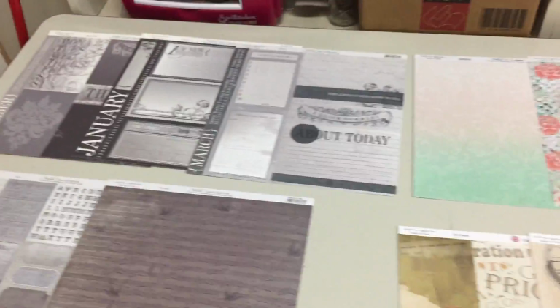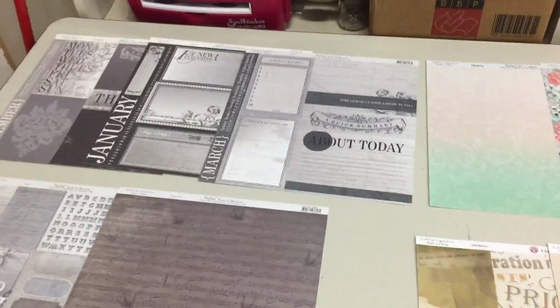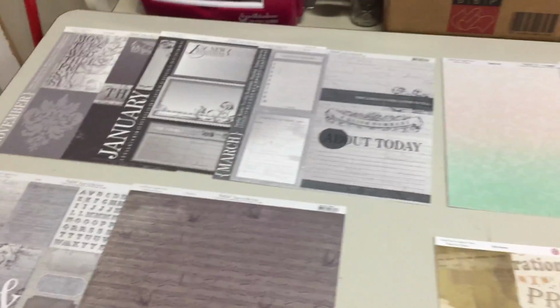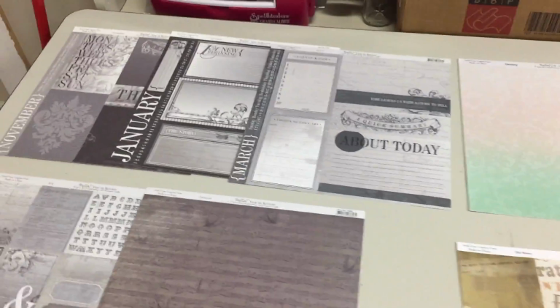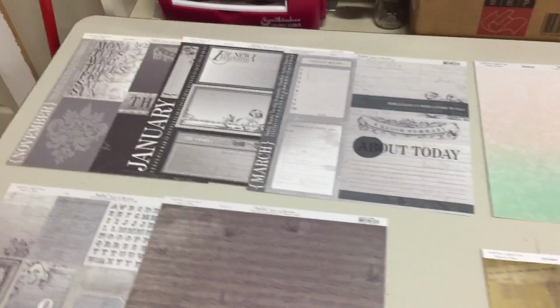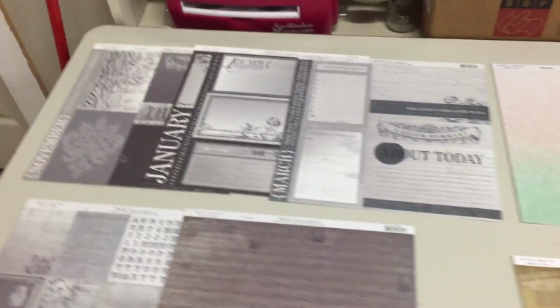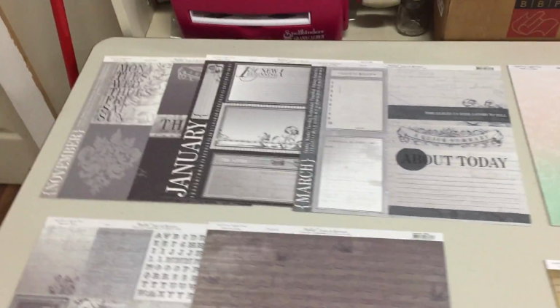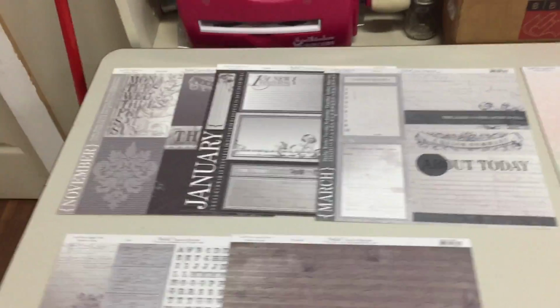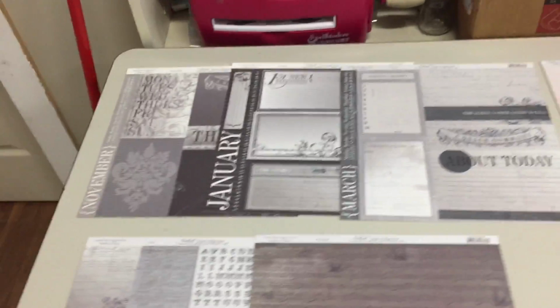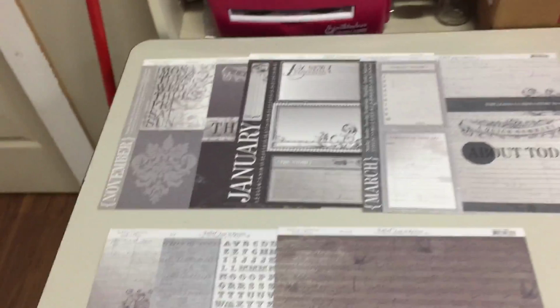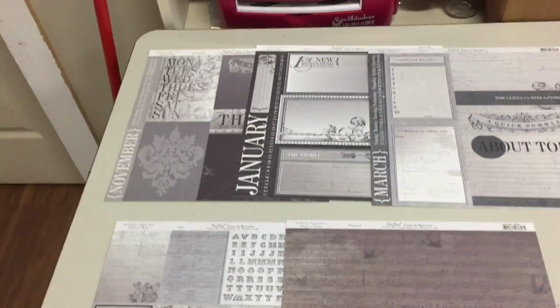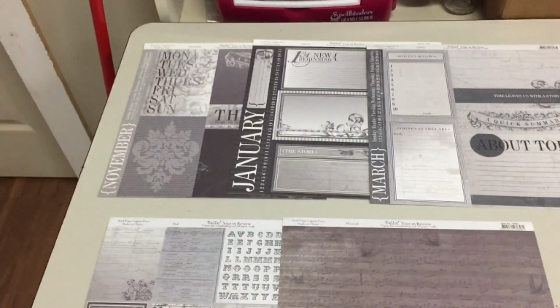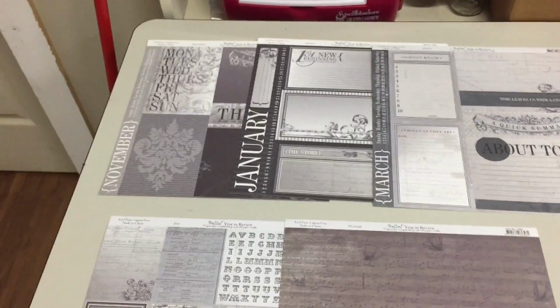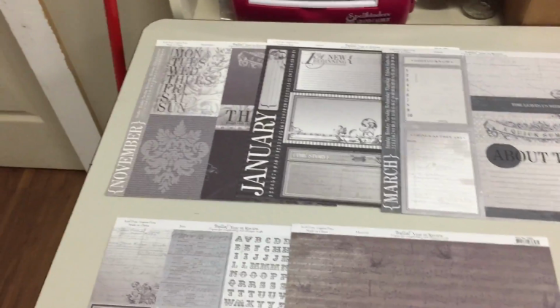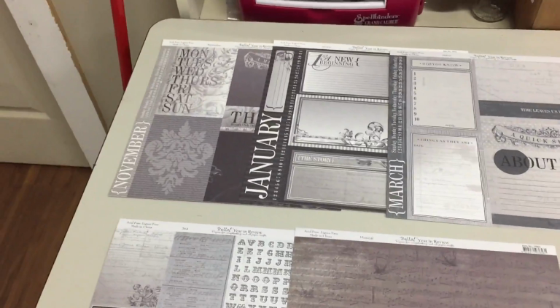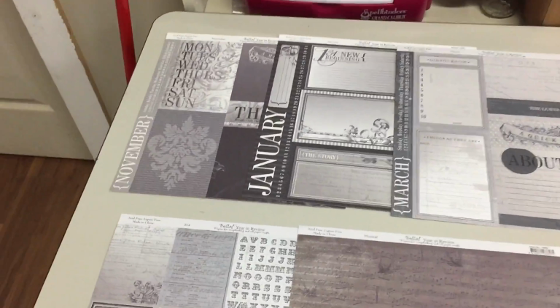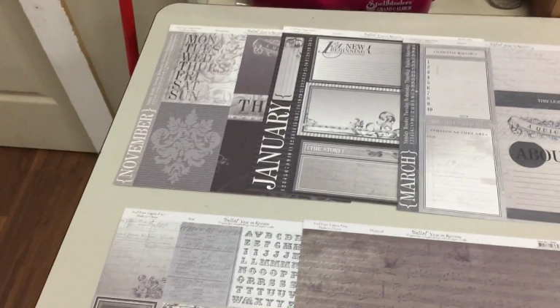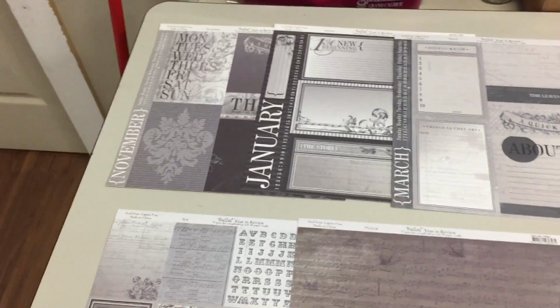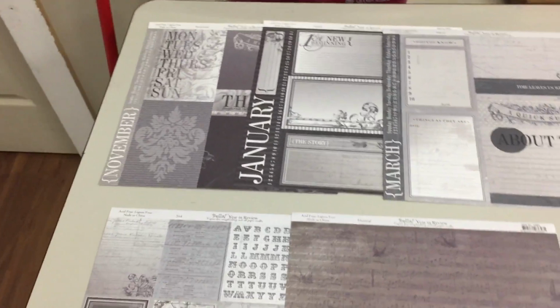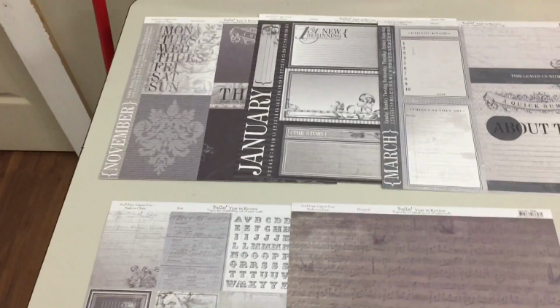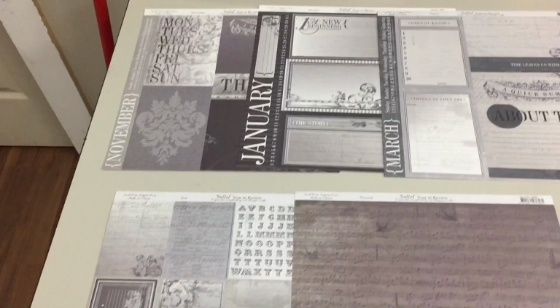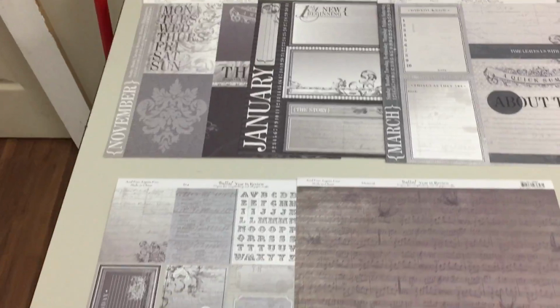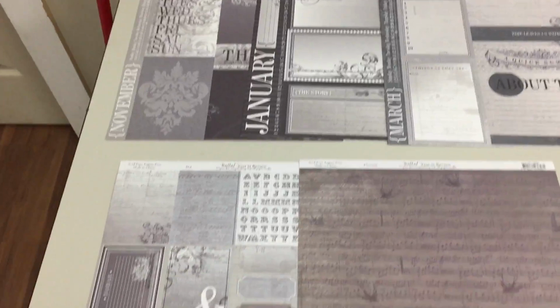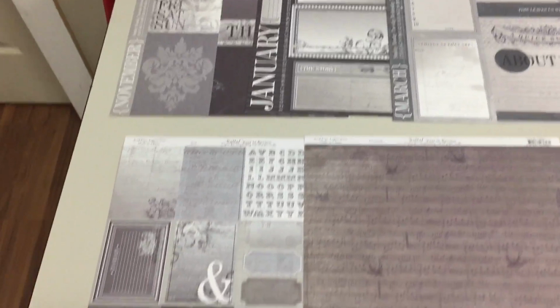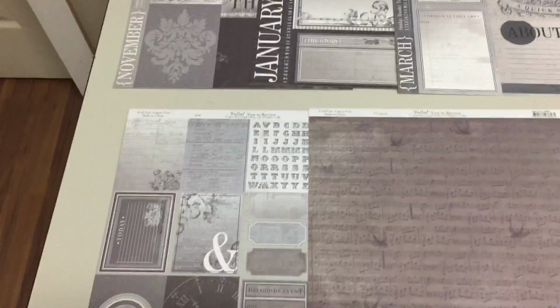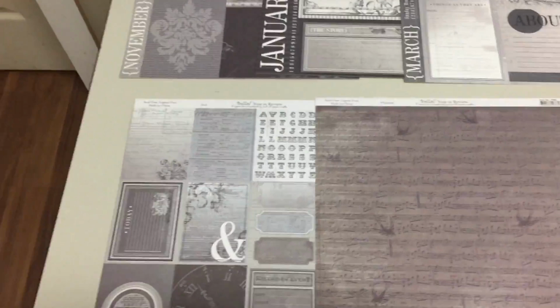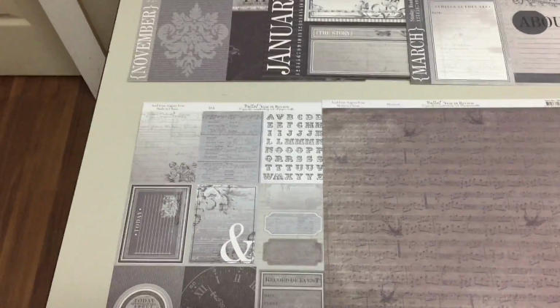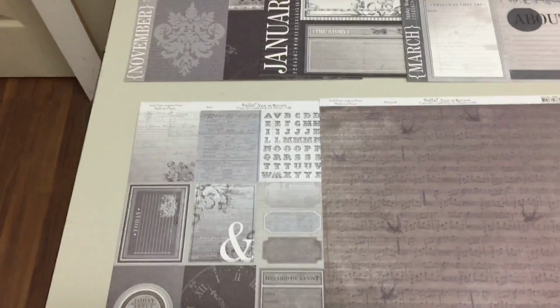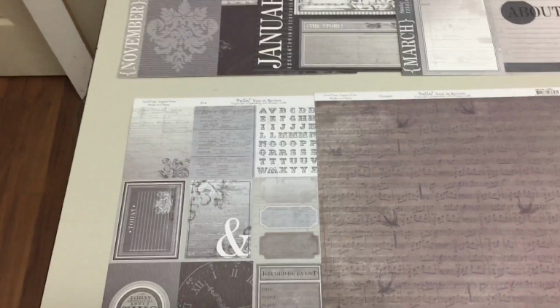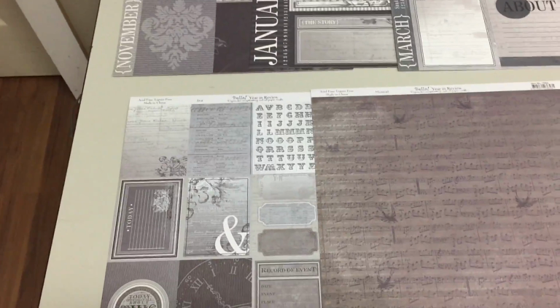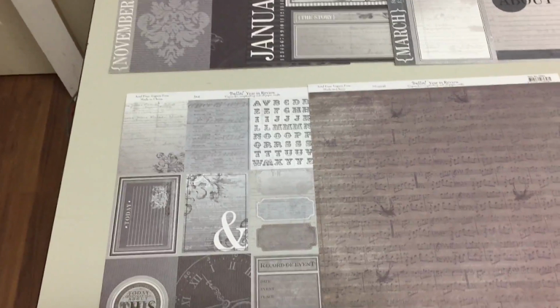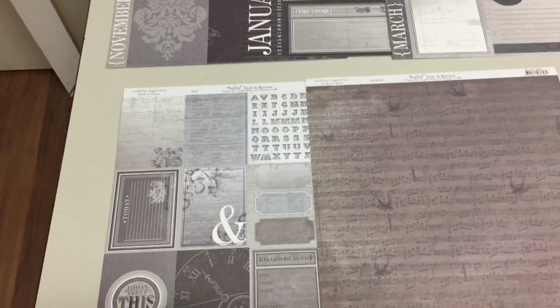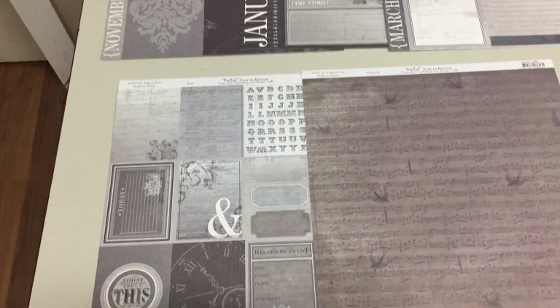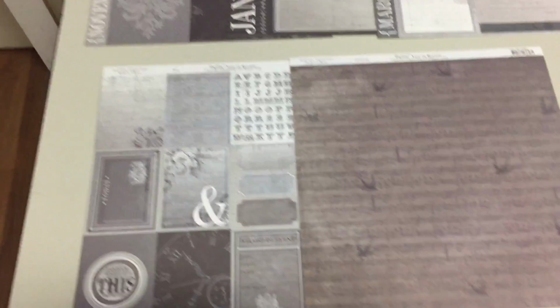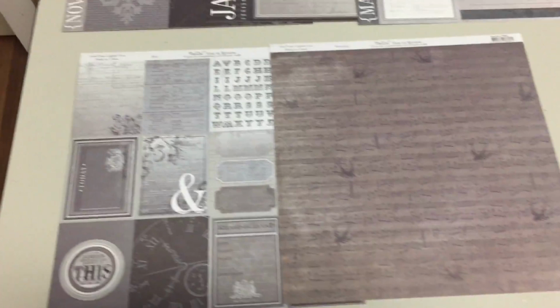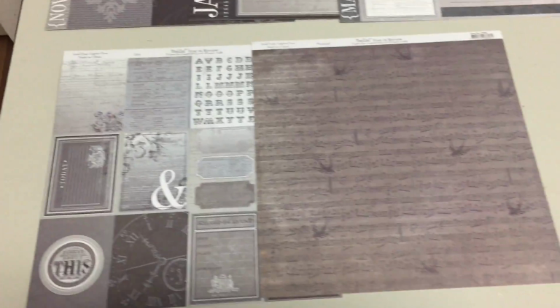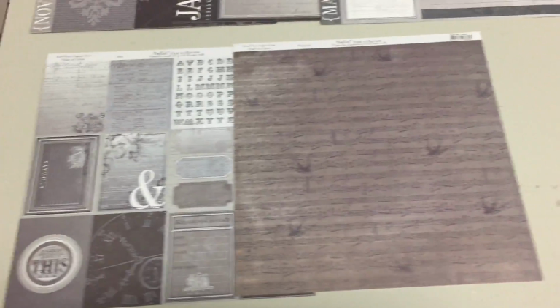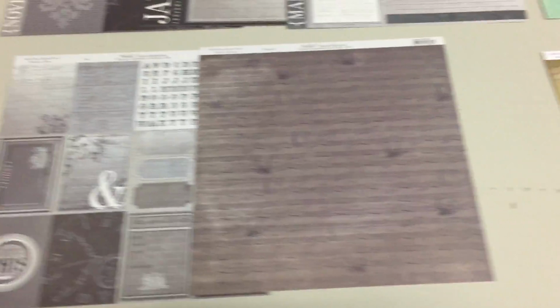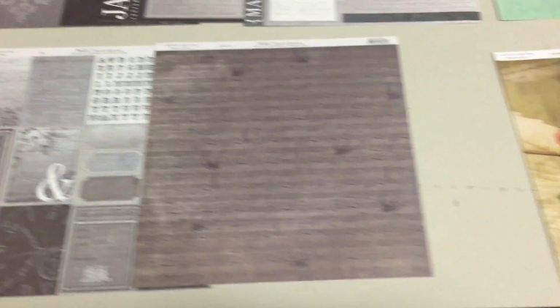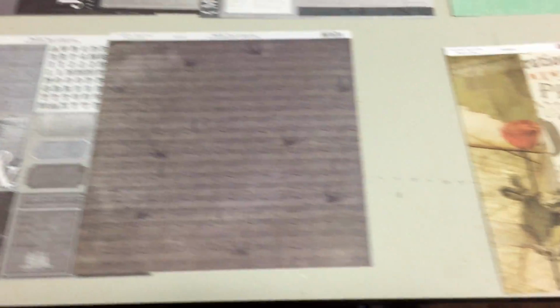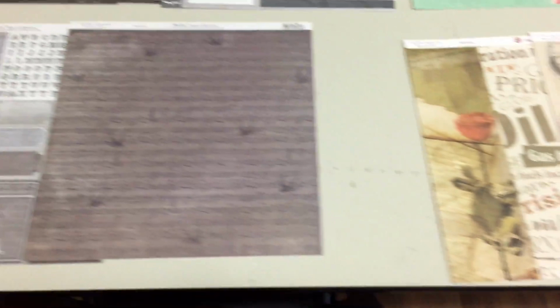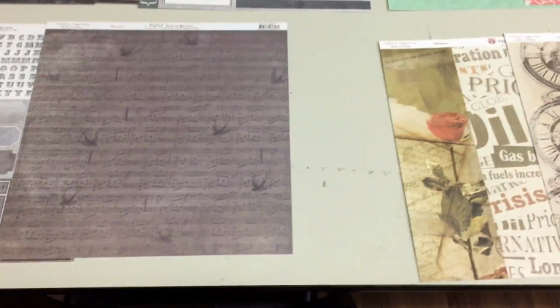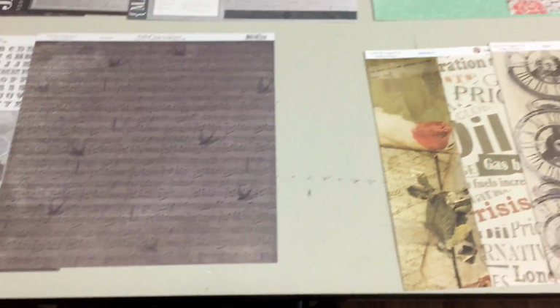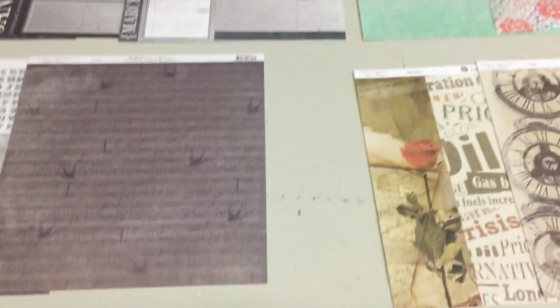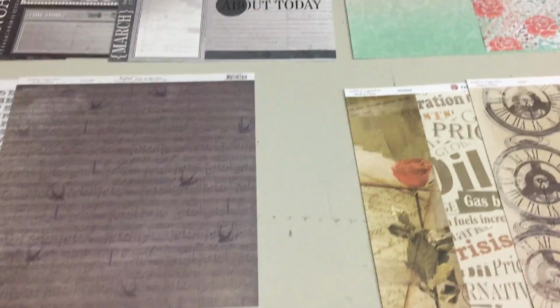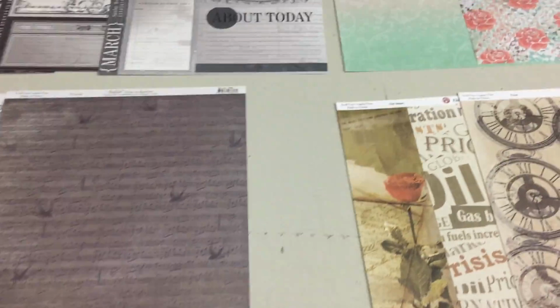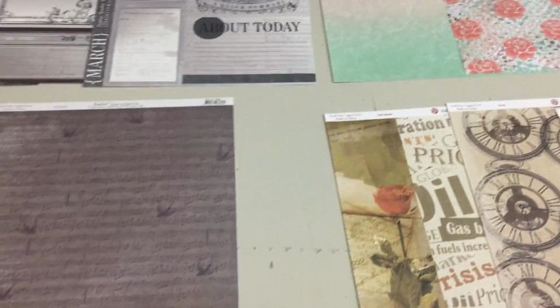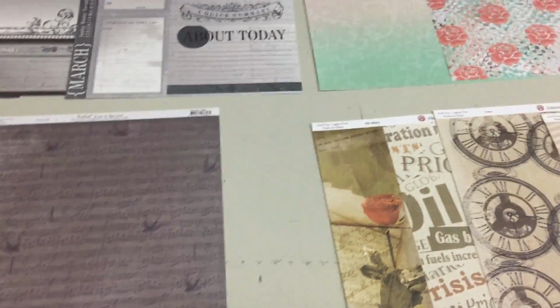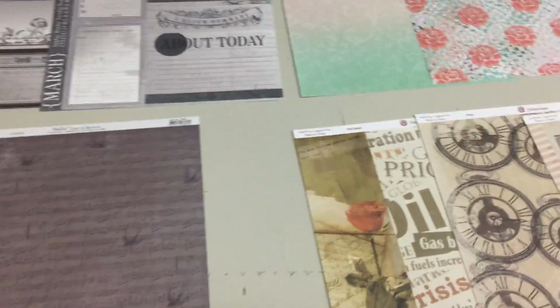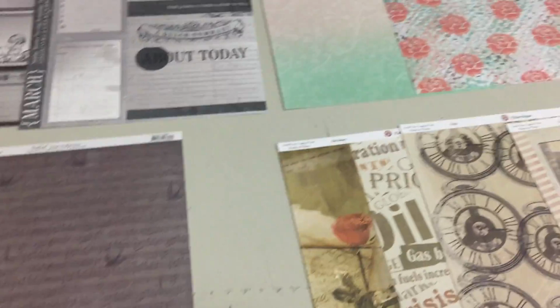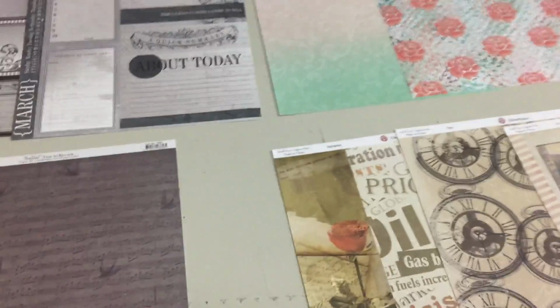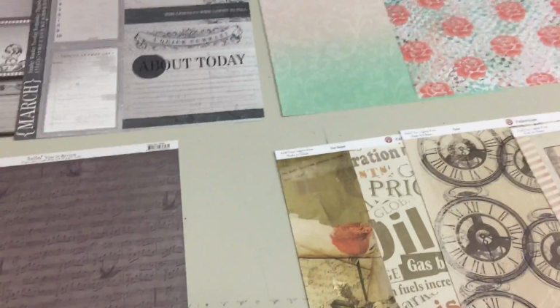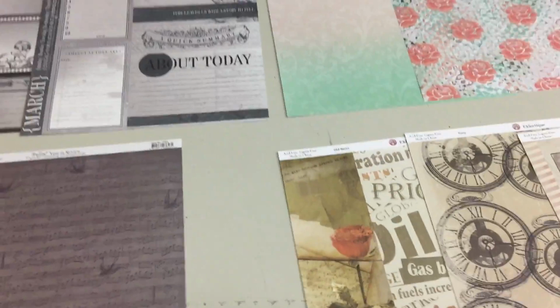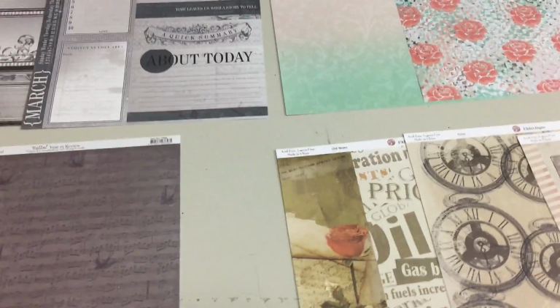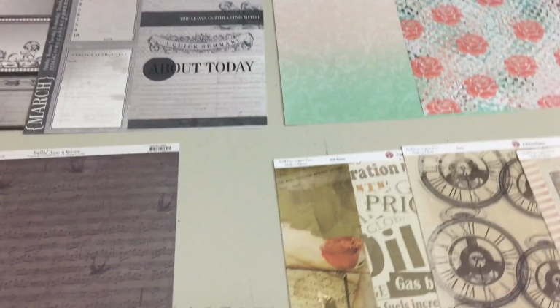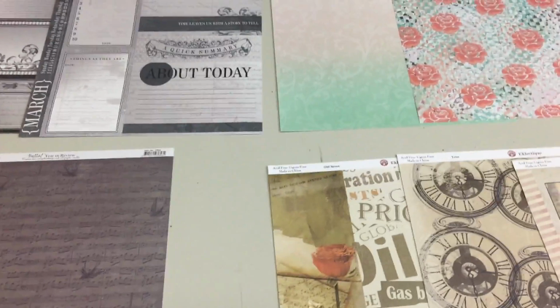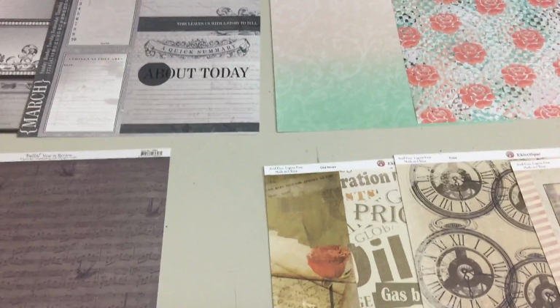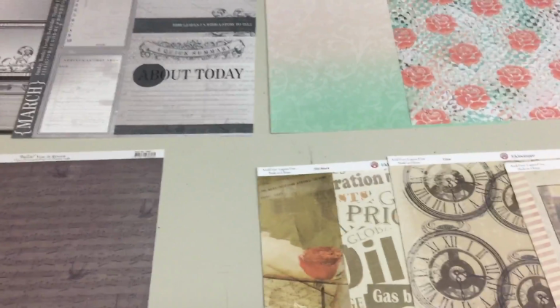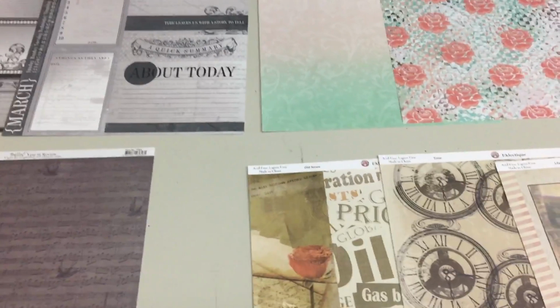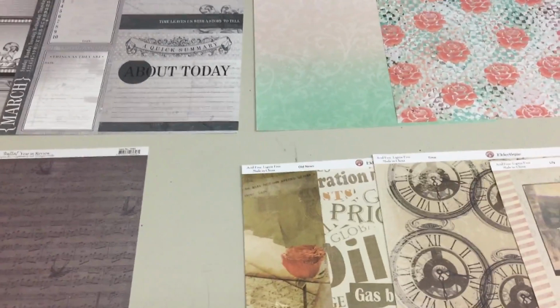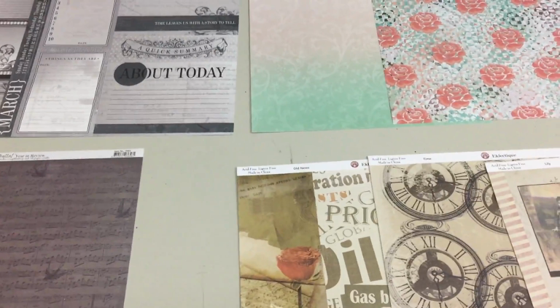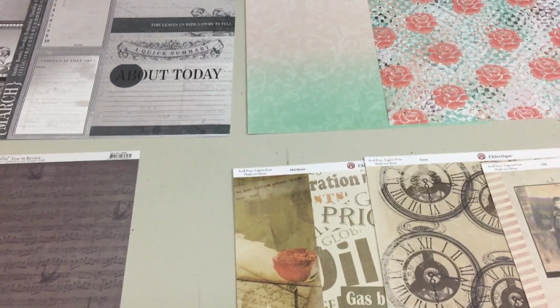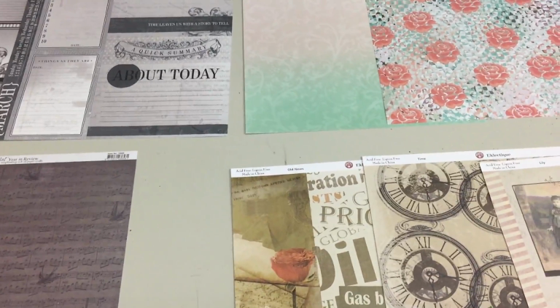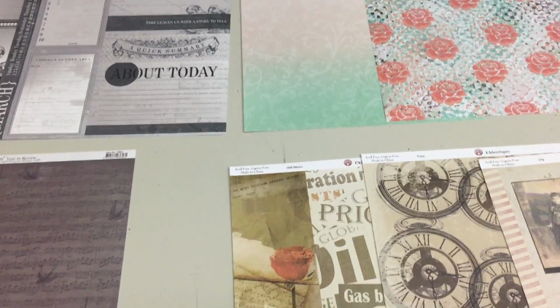Anyways, that's some new papers. As I said, we're going to have many more, so keep checking the YouTube videos to see what's hot and the greatest in our store, and we'll talk to you later, bye bye.